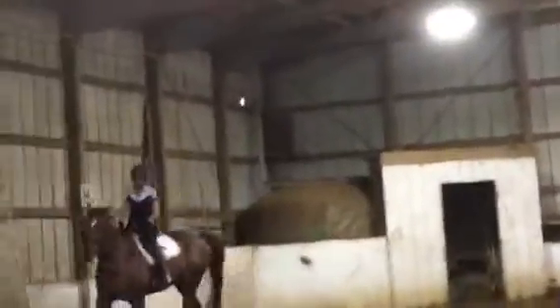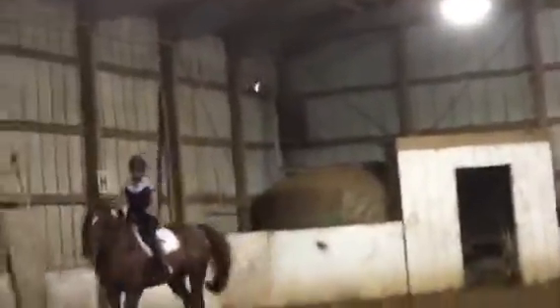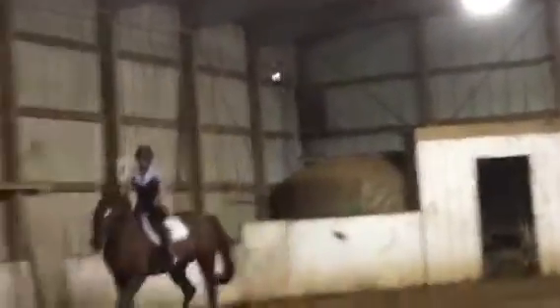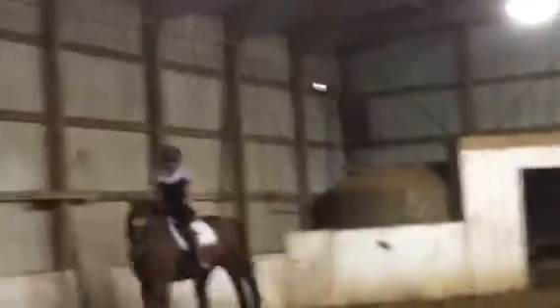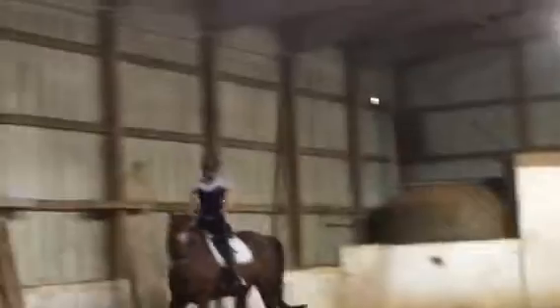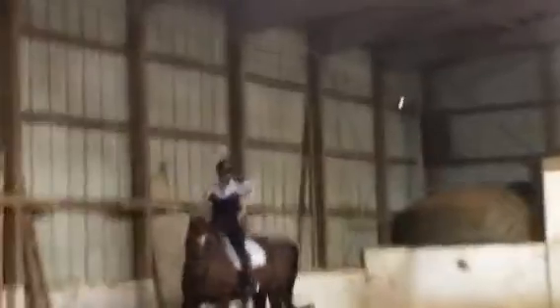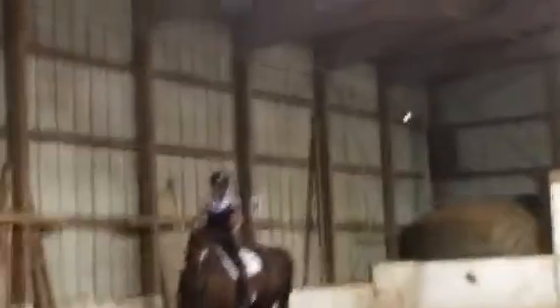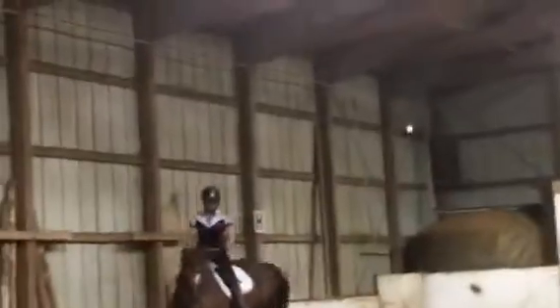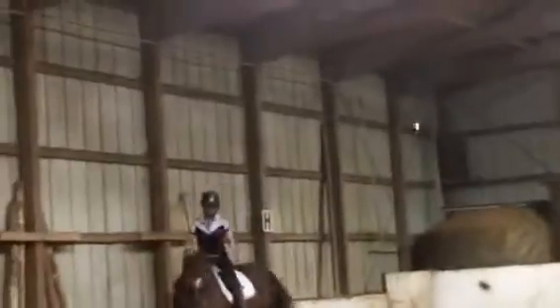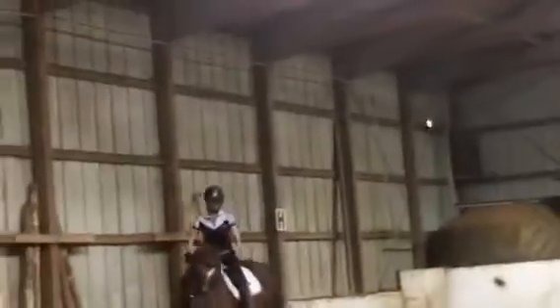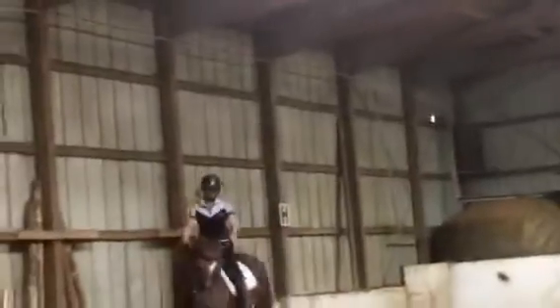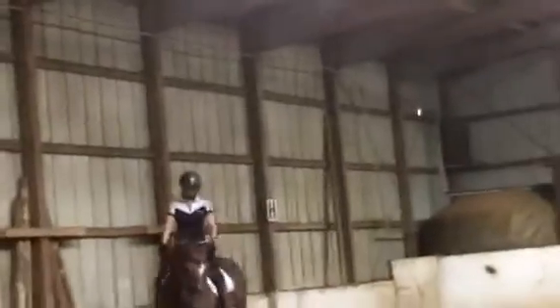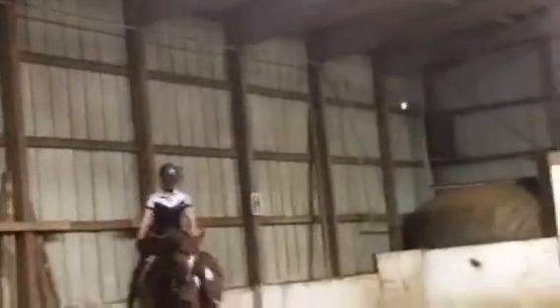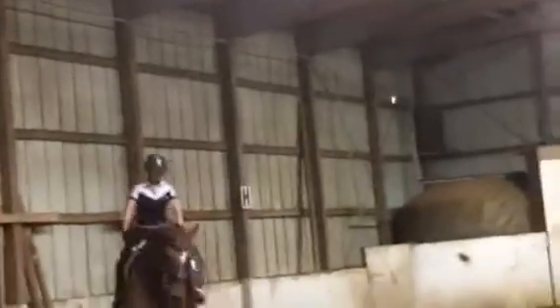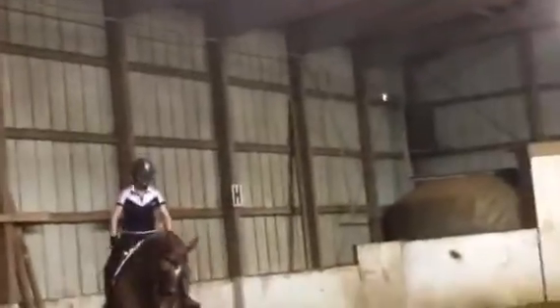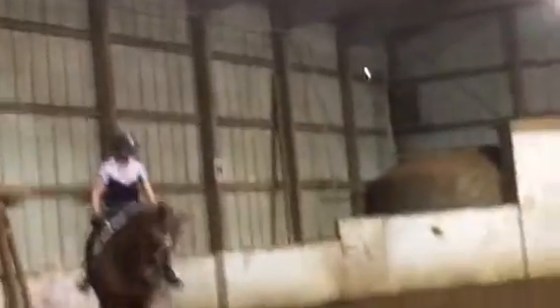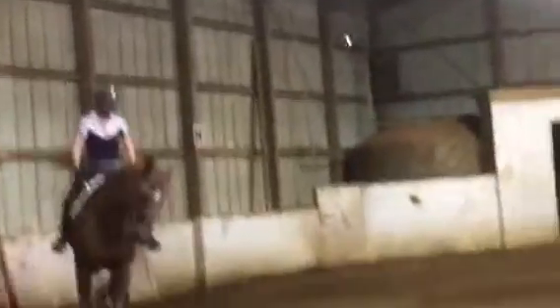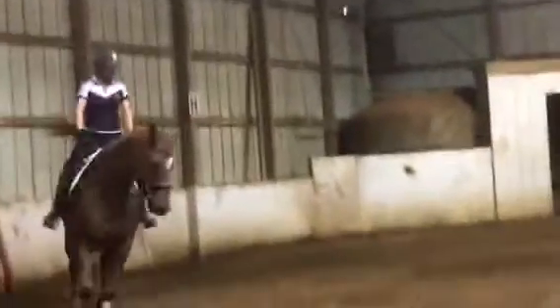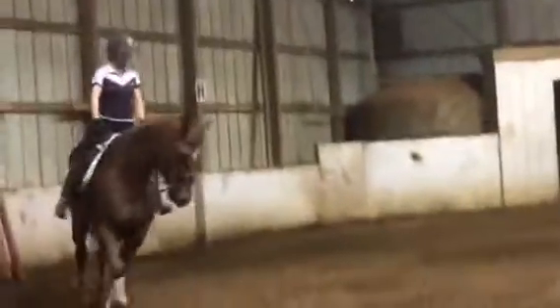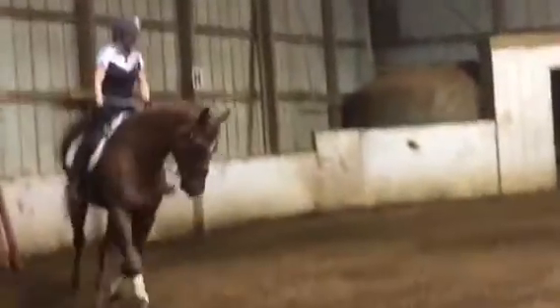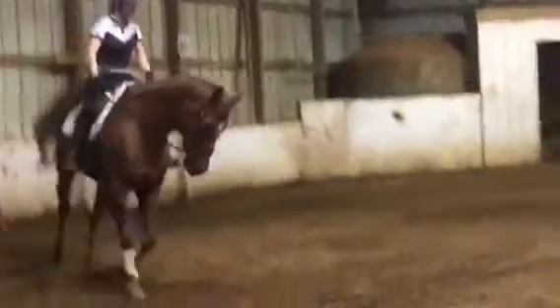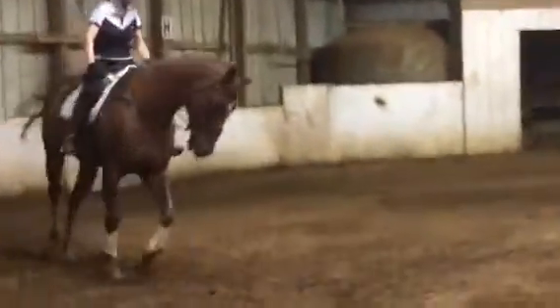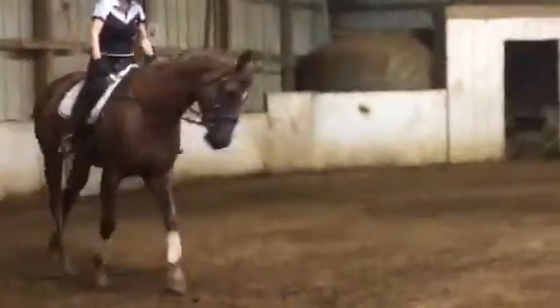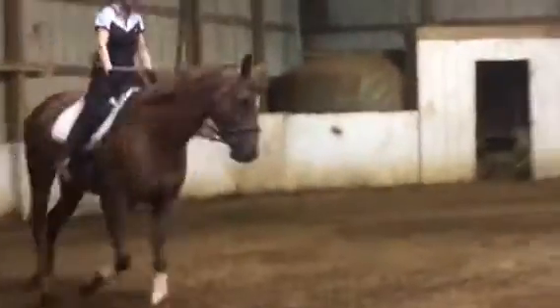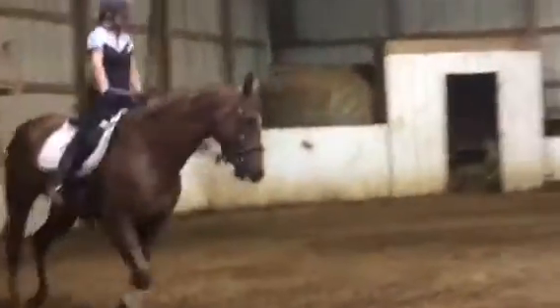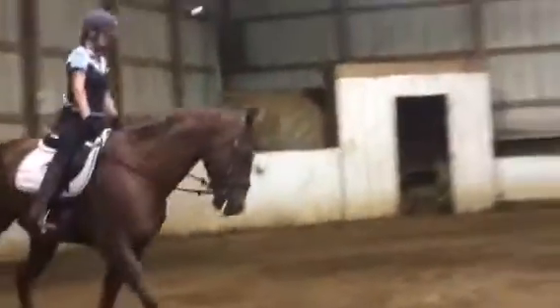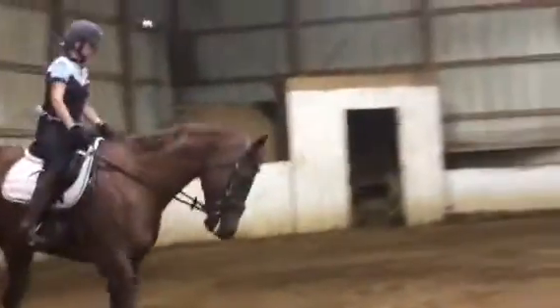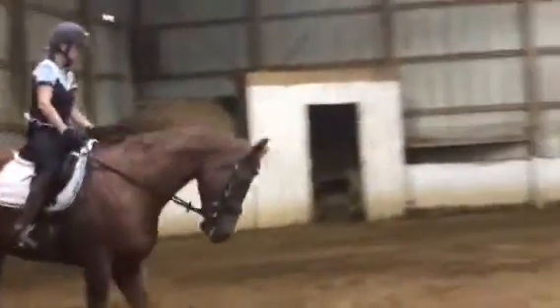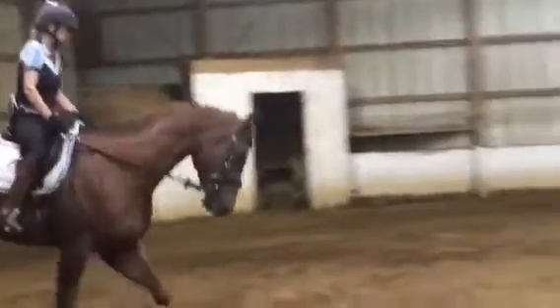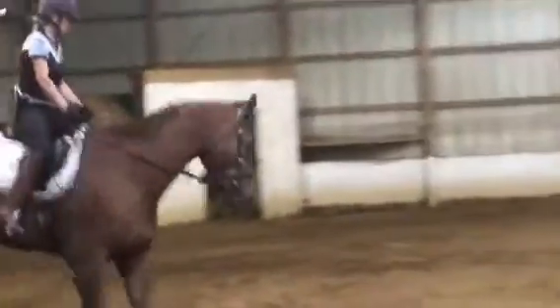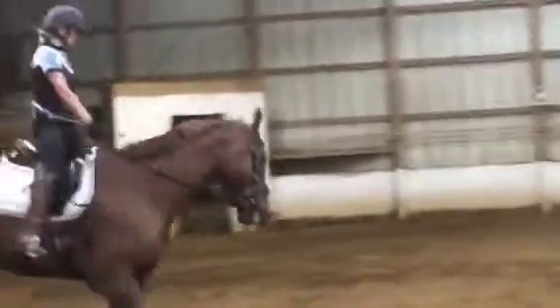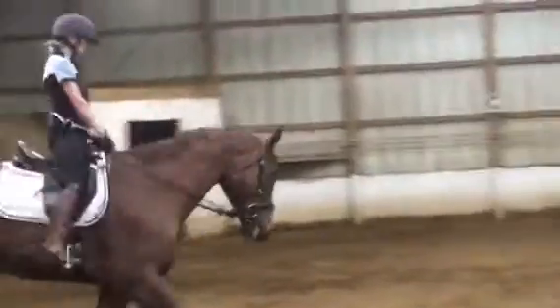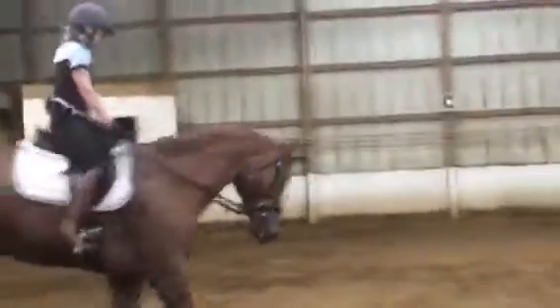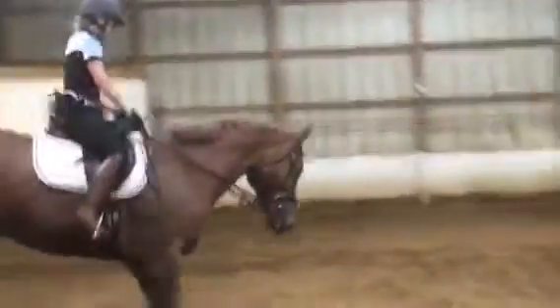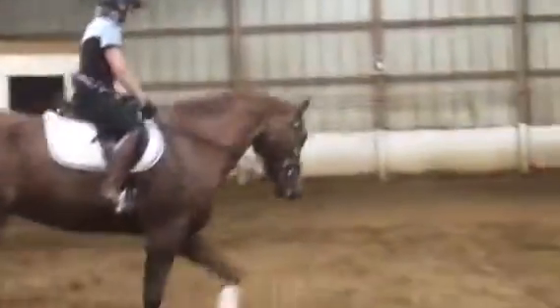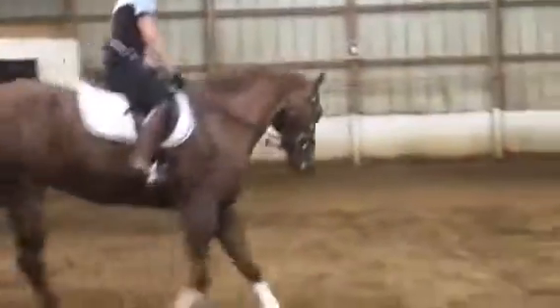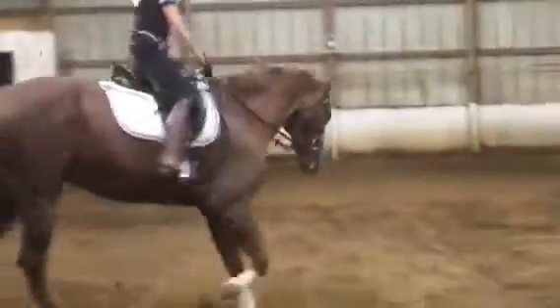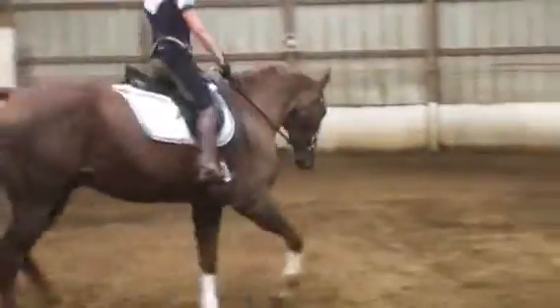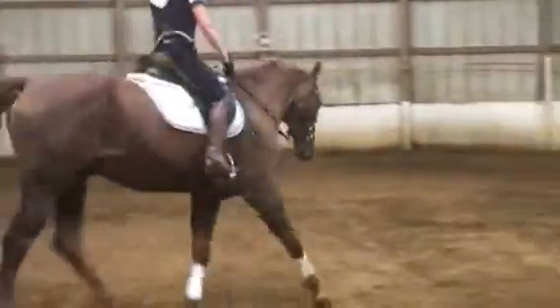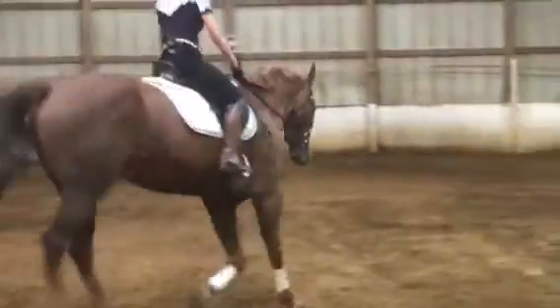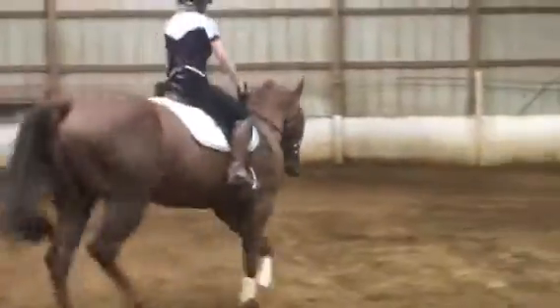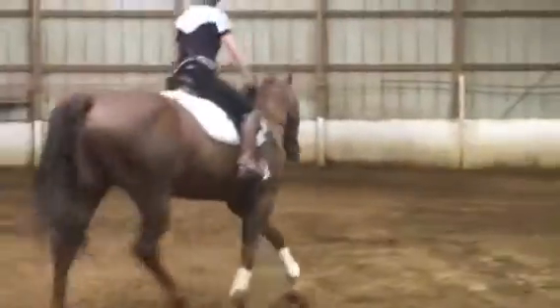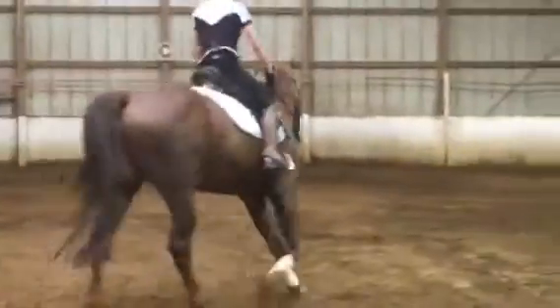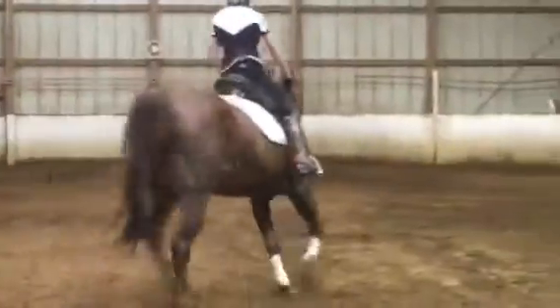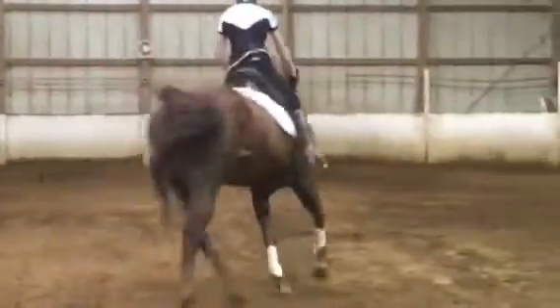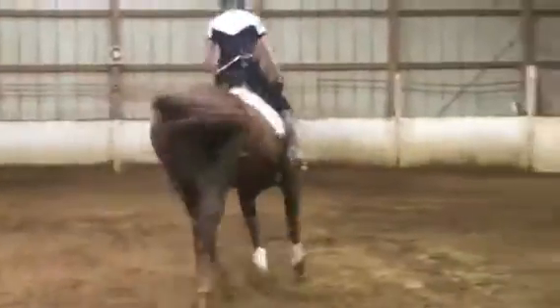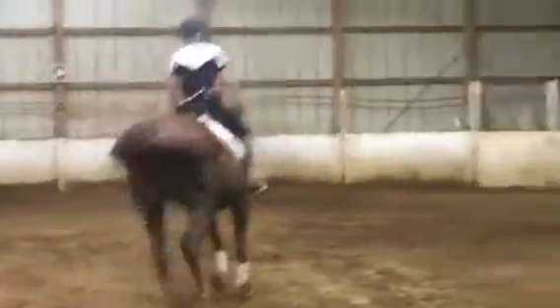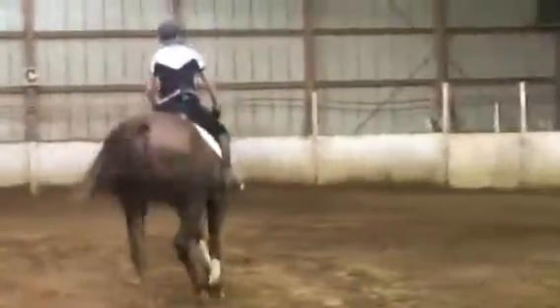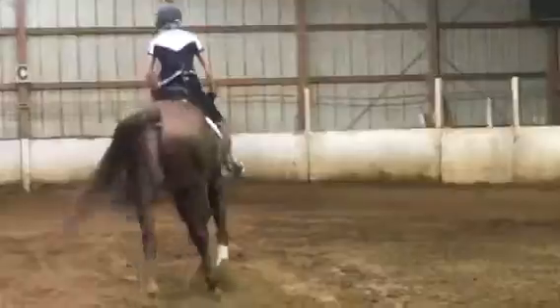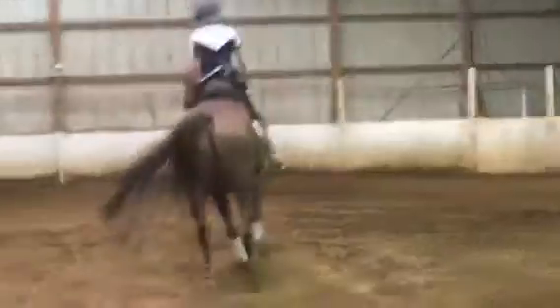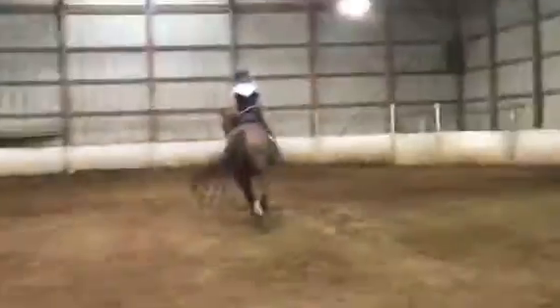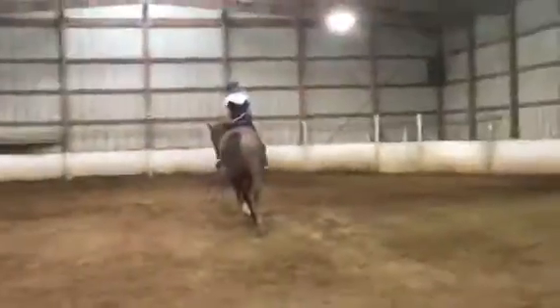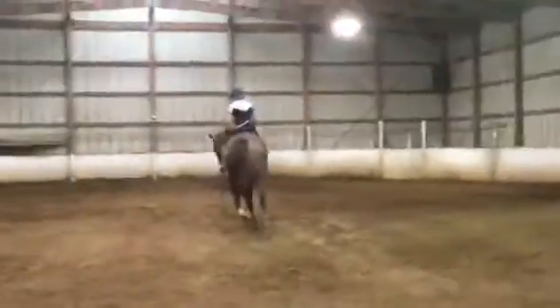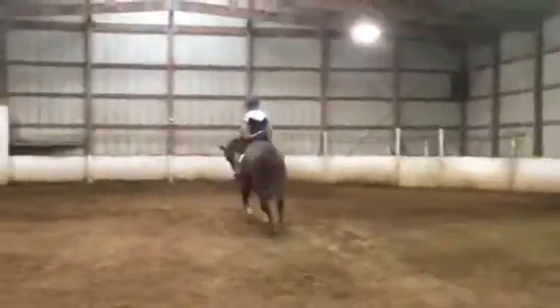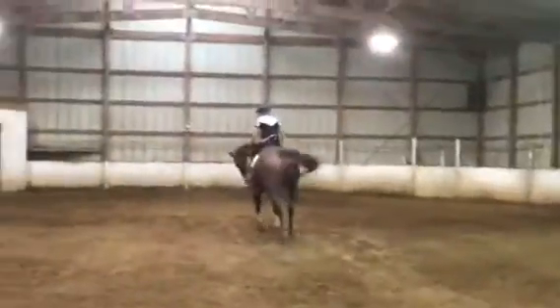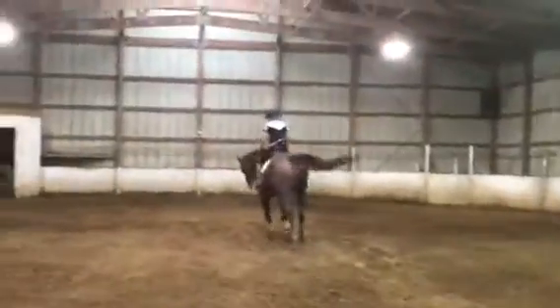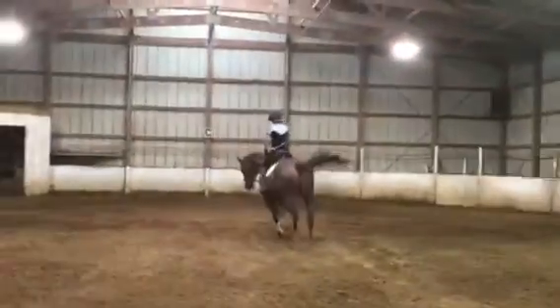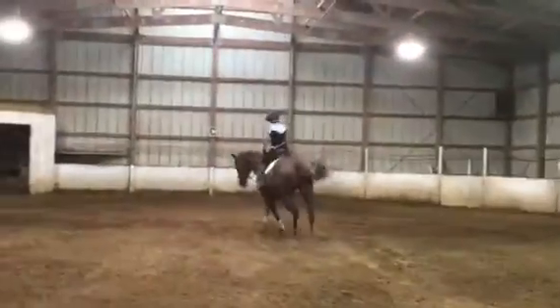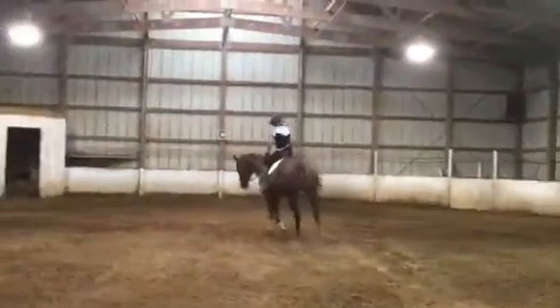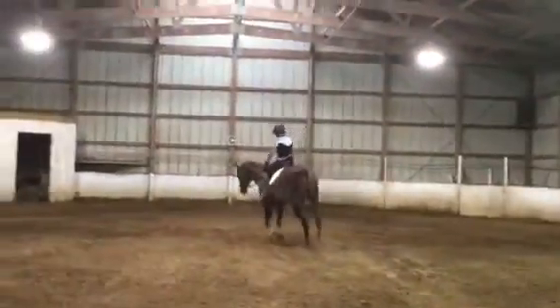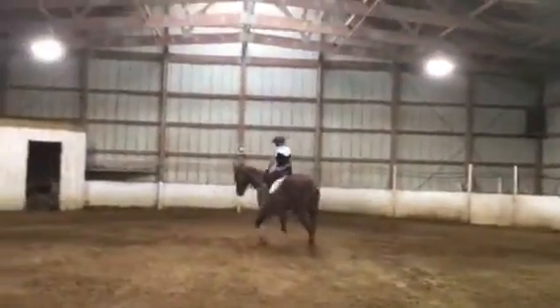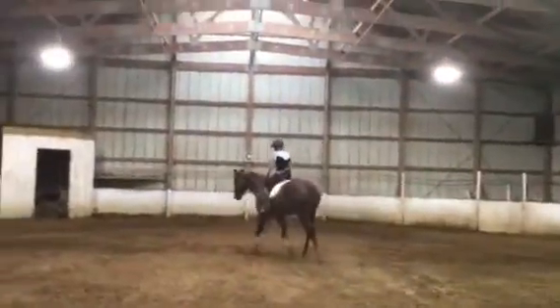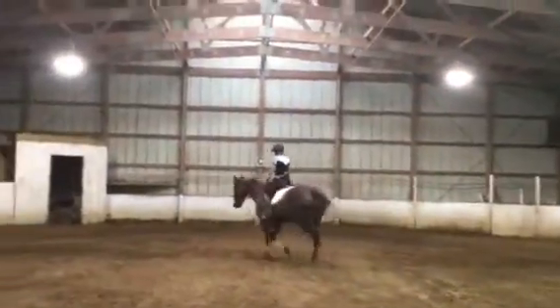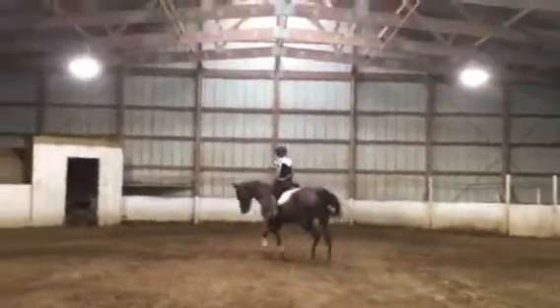Come on, keep the rhythm. When he goes to throw his head up, you need to fix it. Good. Look at him — looks like a Grand Prix horse. Good, very nice.